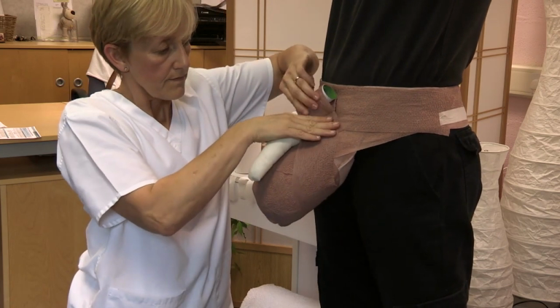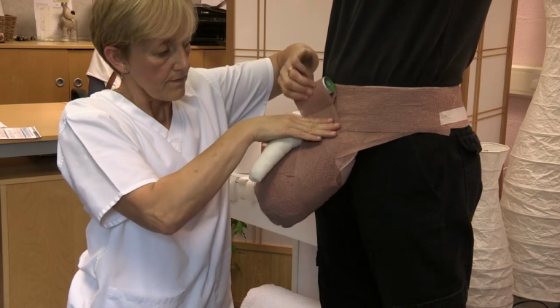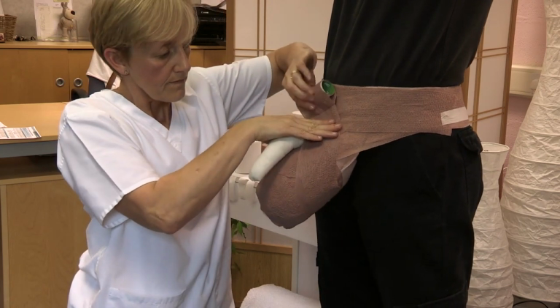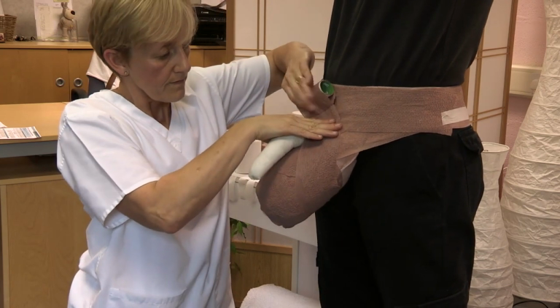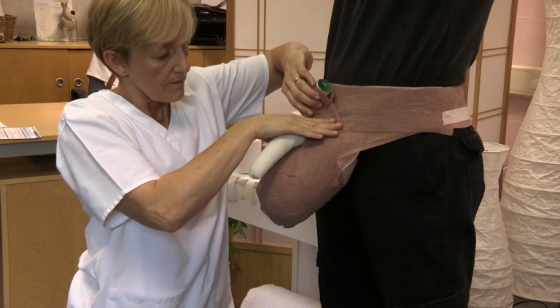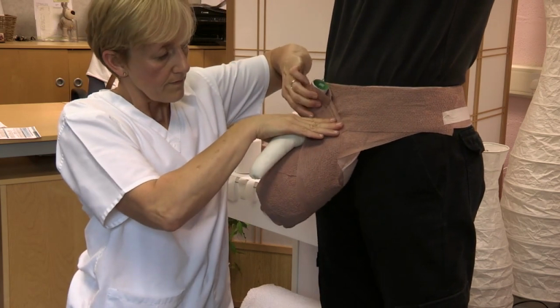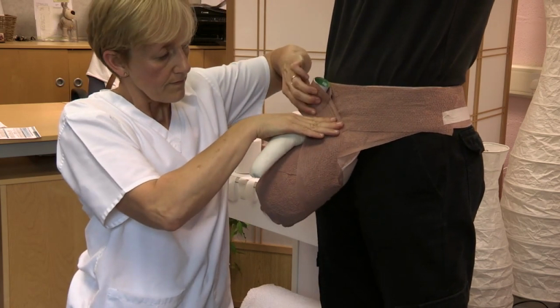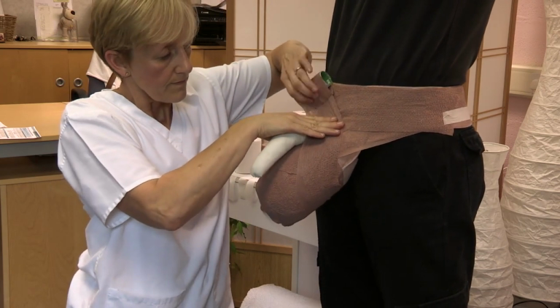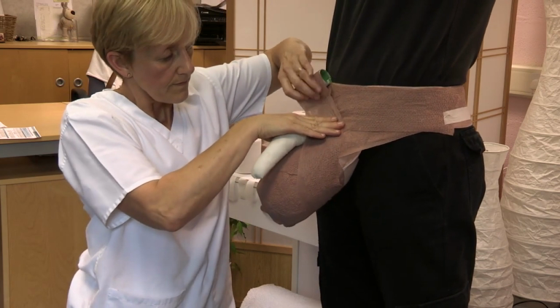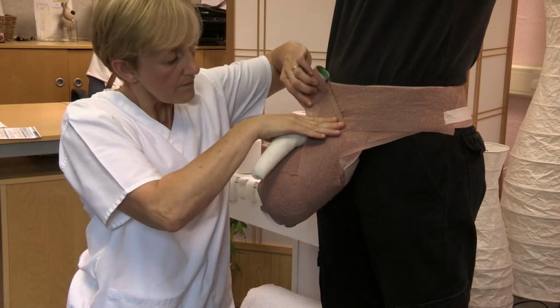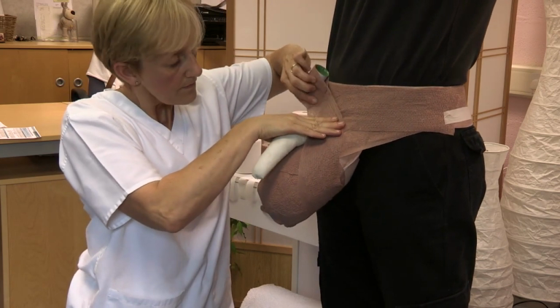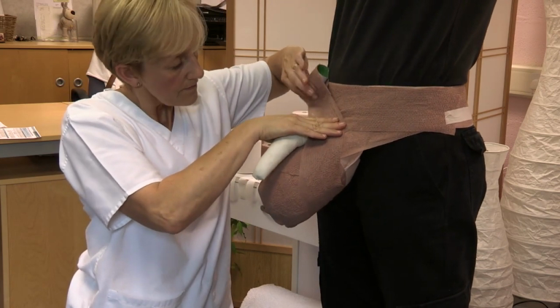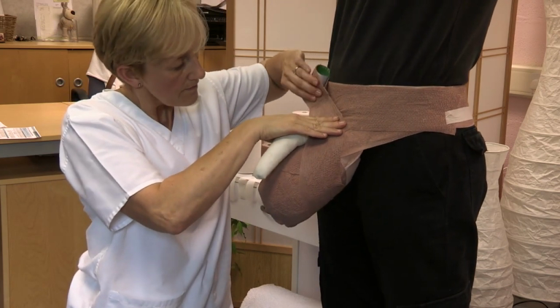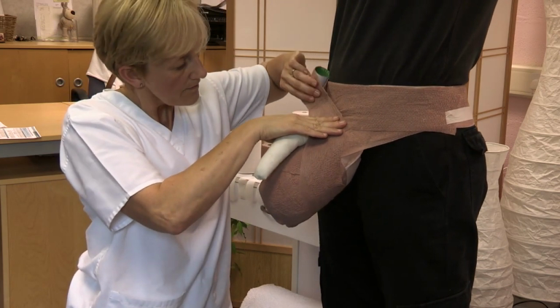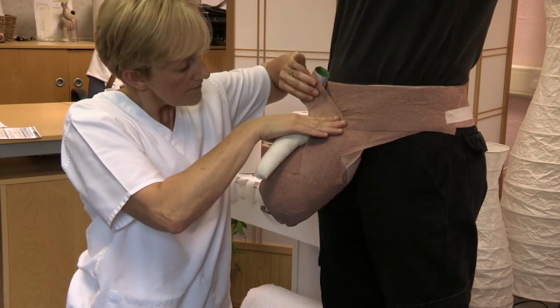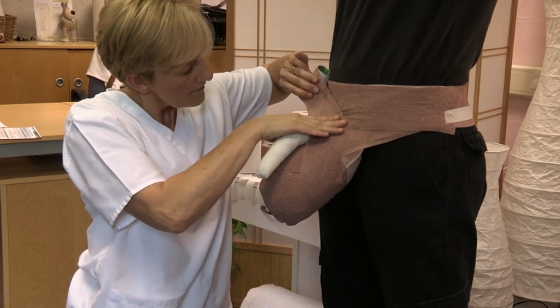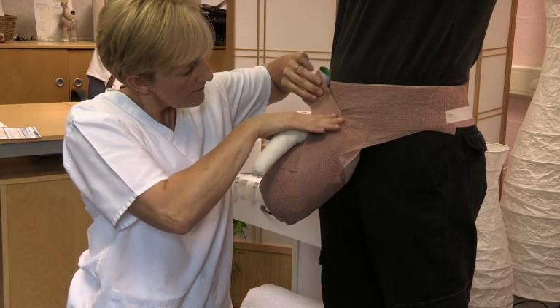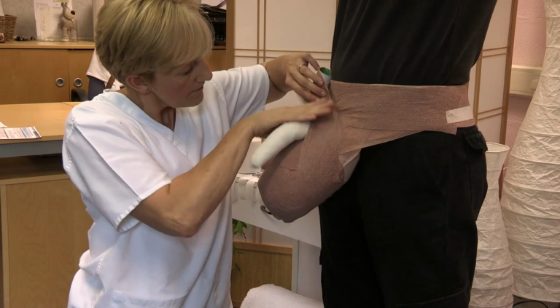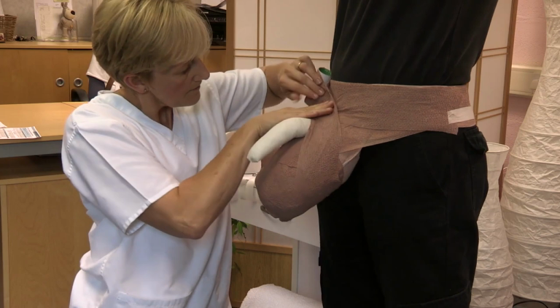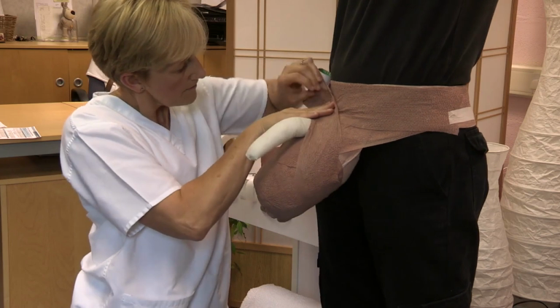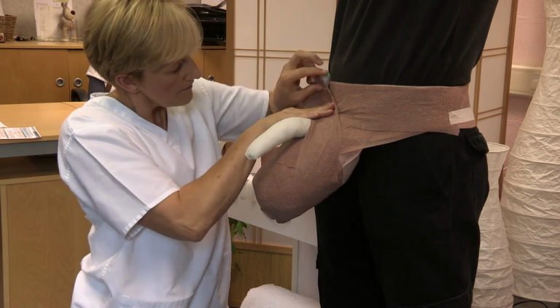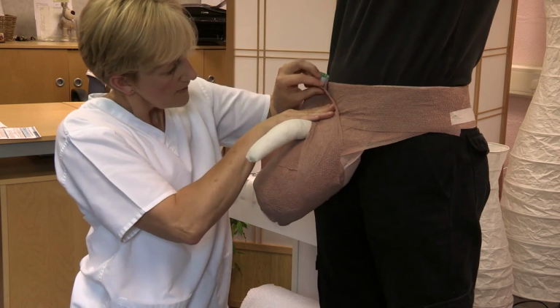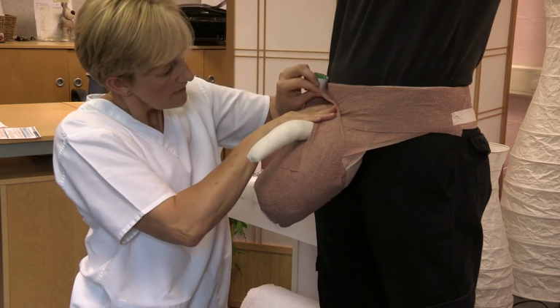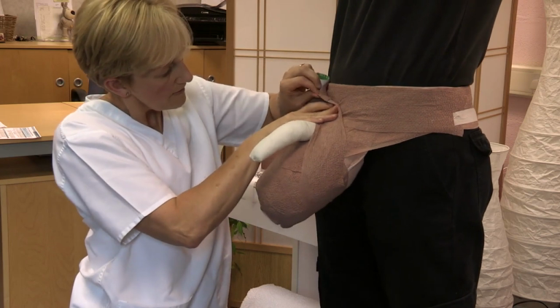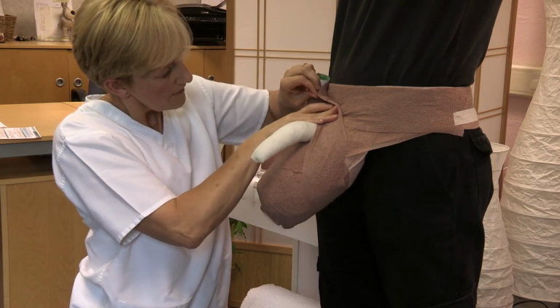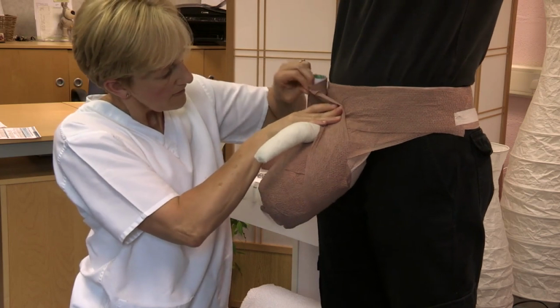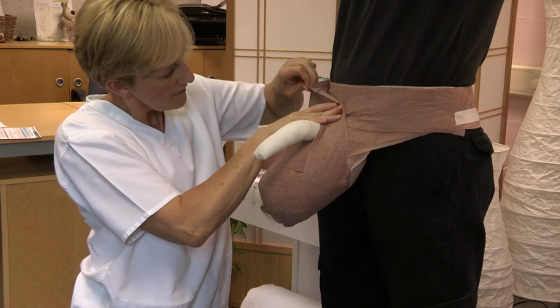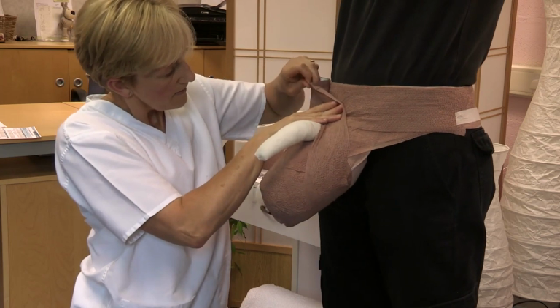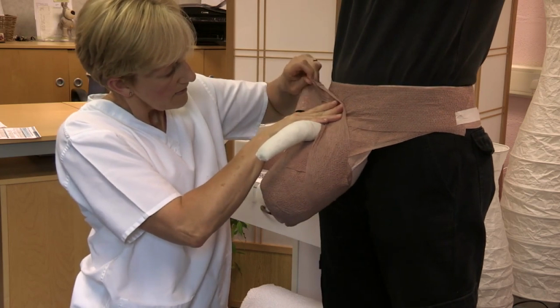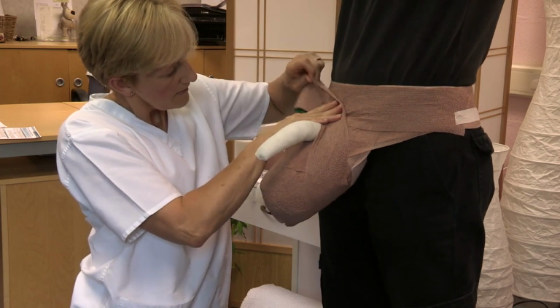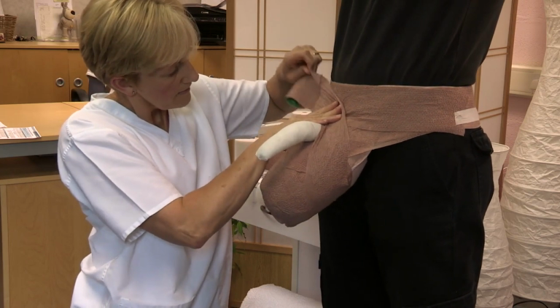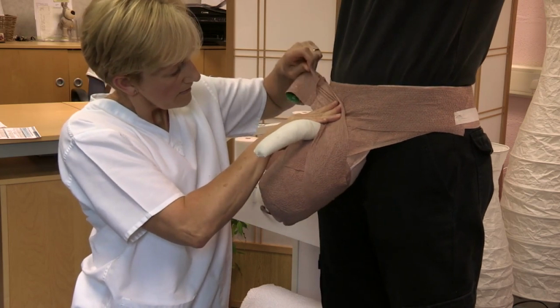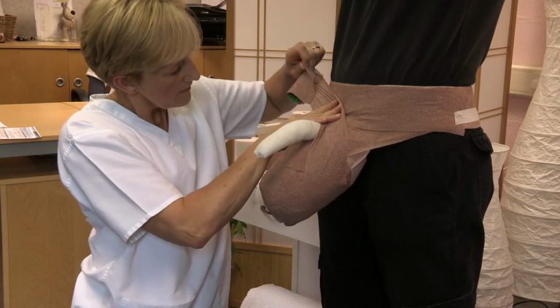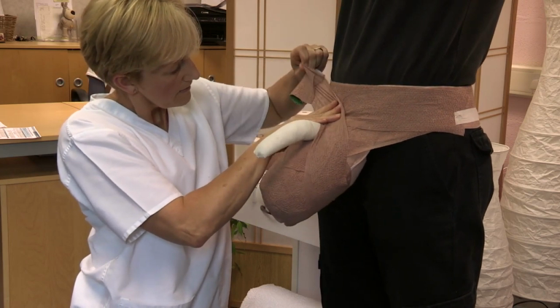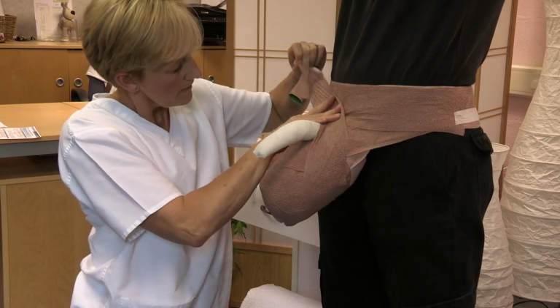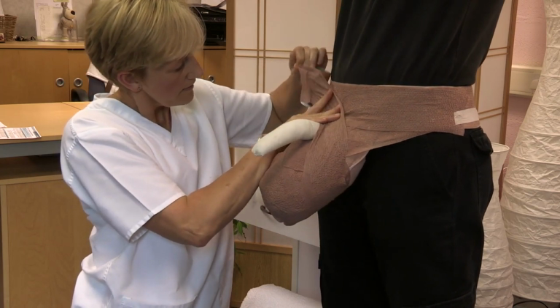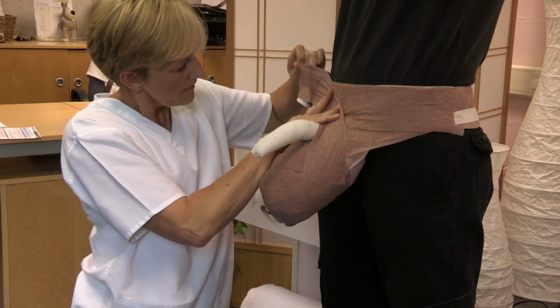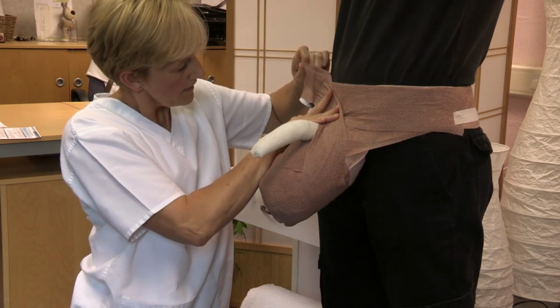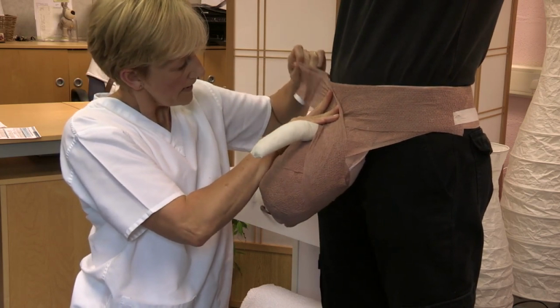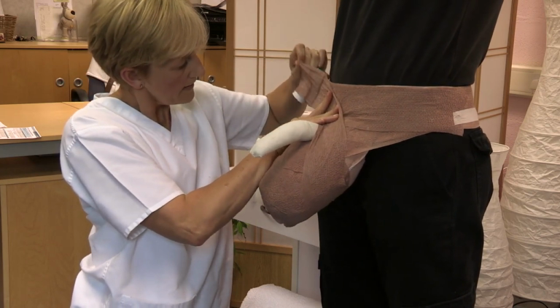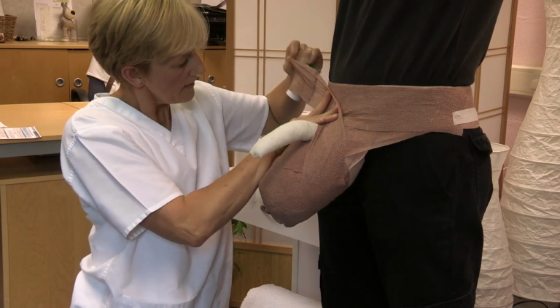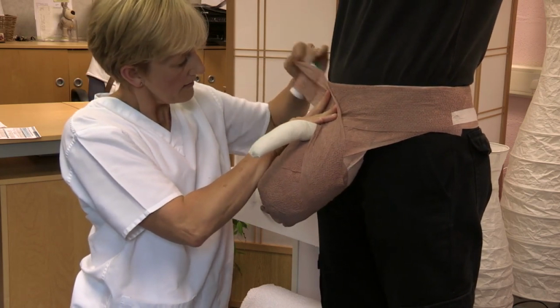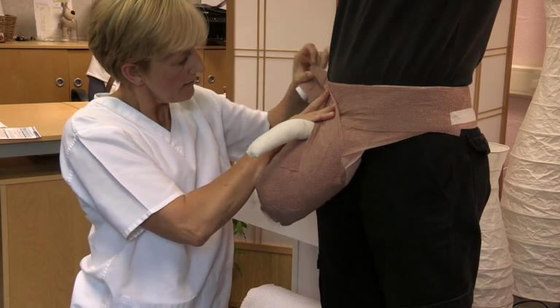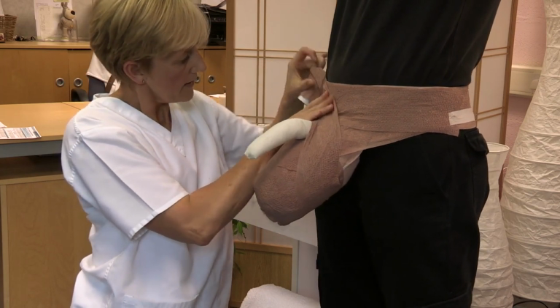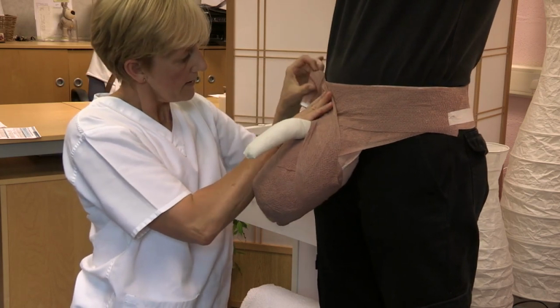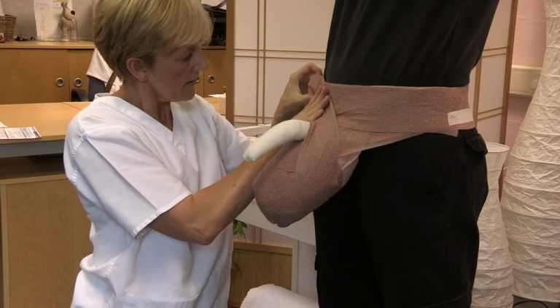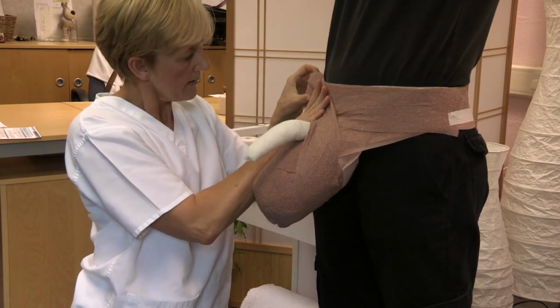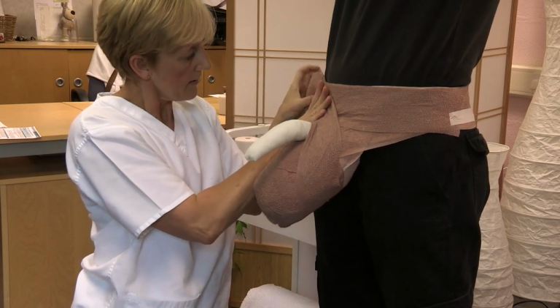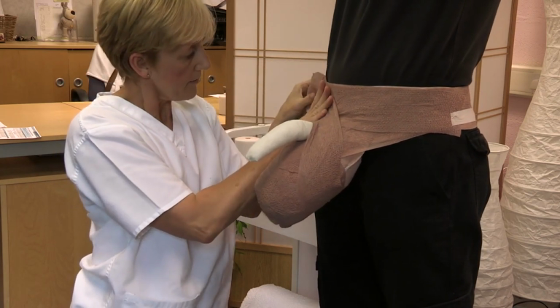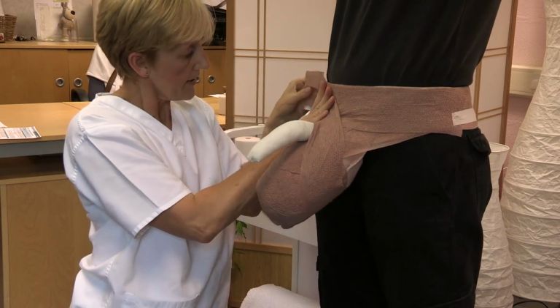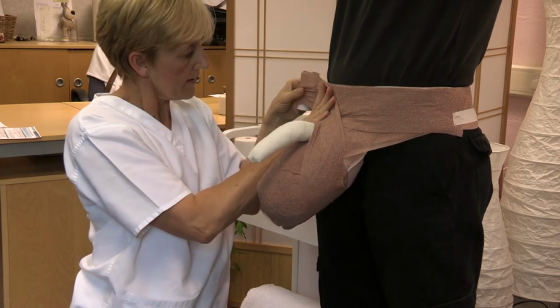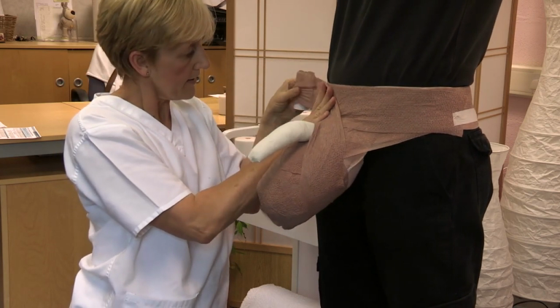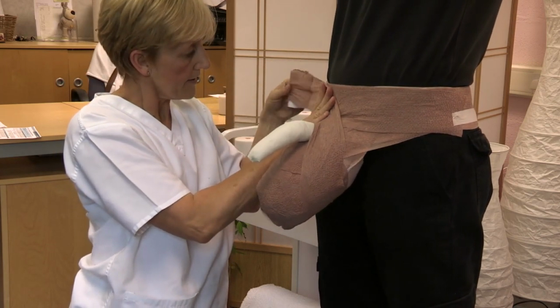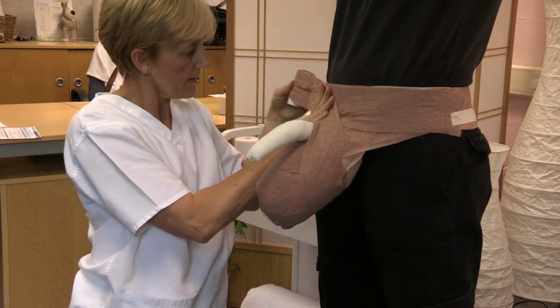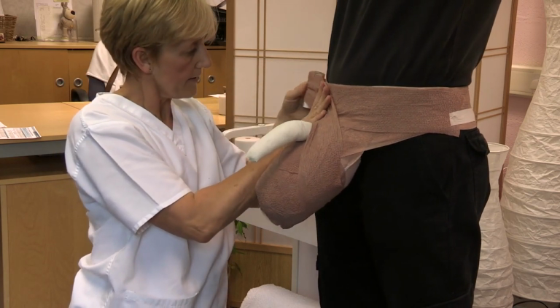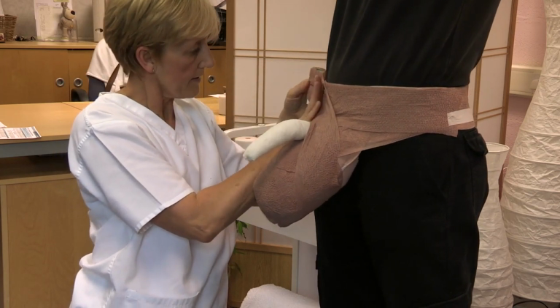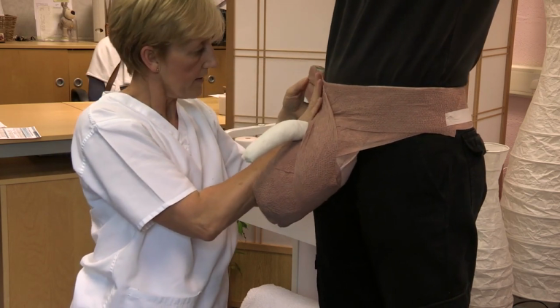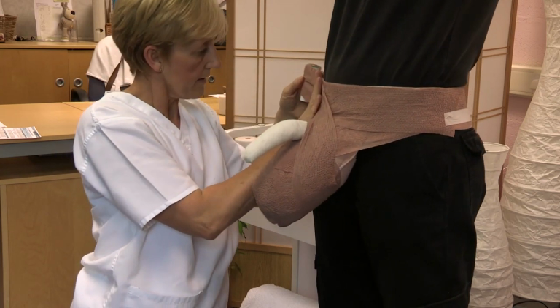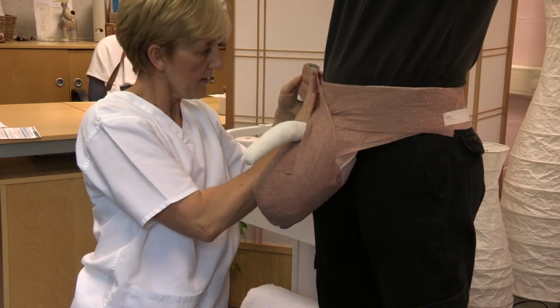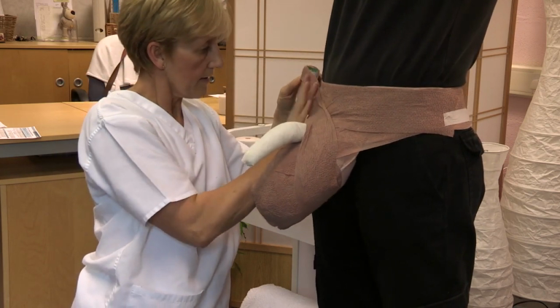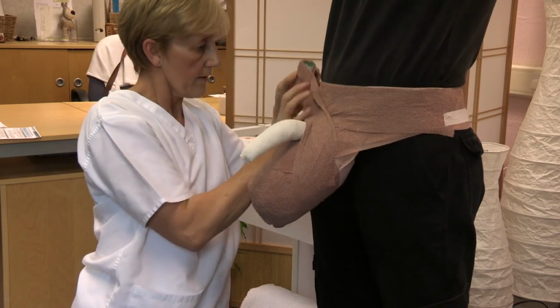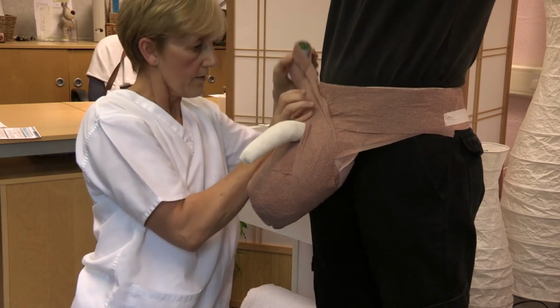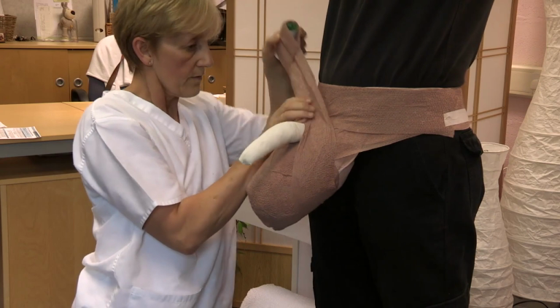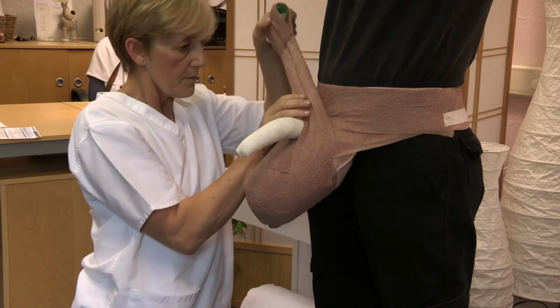Once the scrotum is covered, bring the bandage laterally towards the opposite hip. Press, cut and mould to conform.